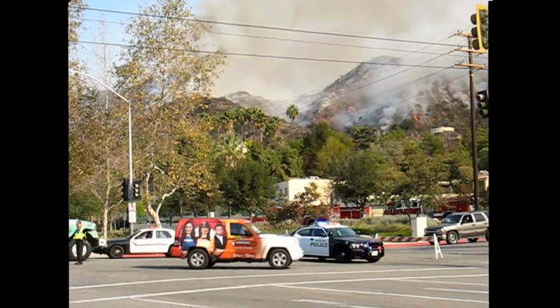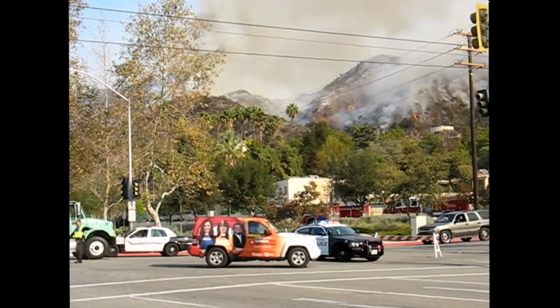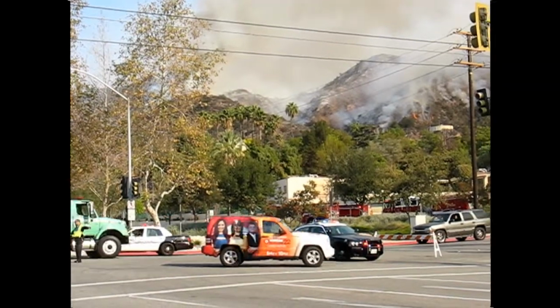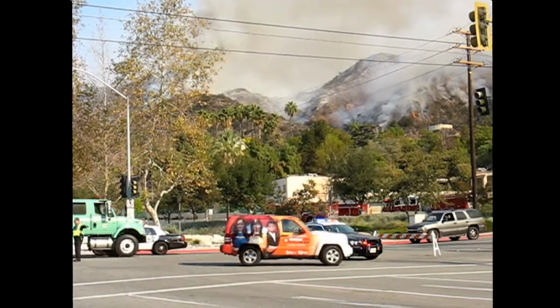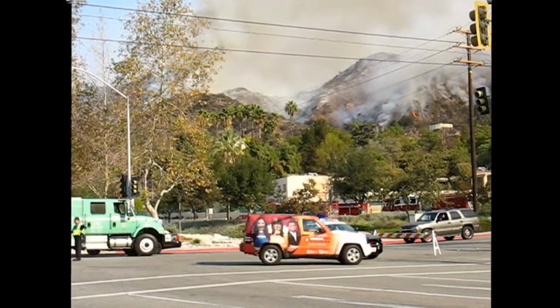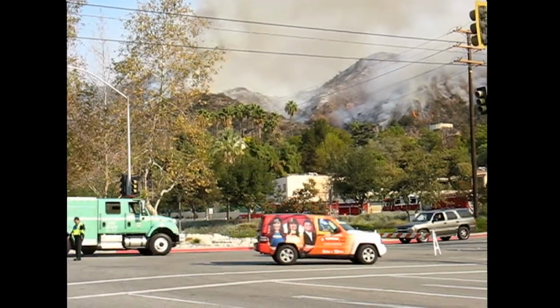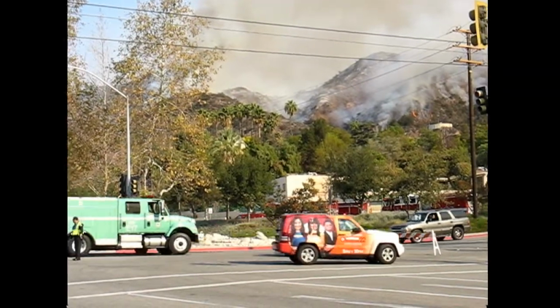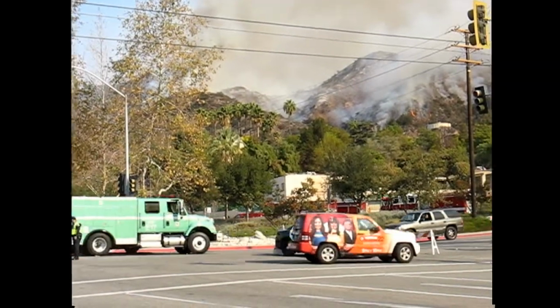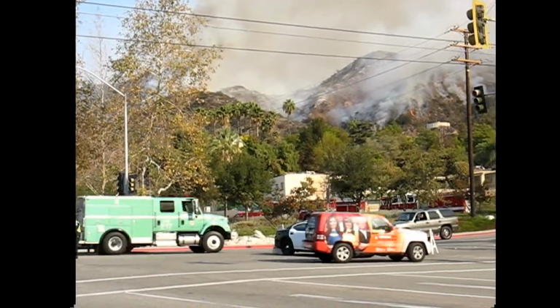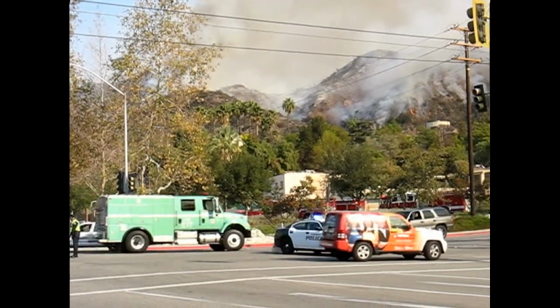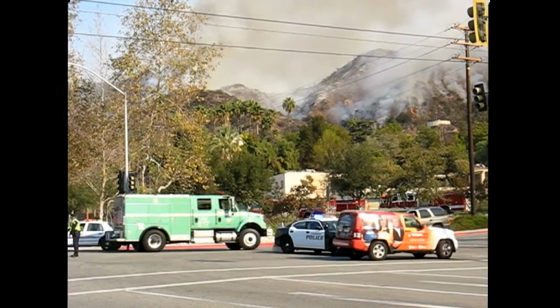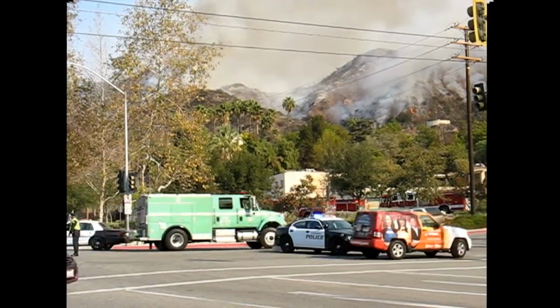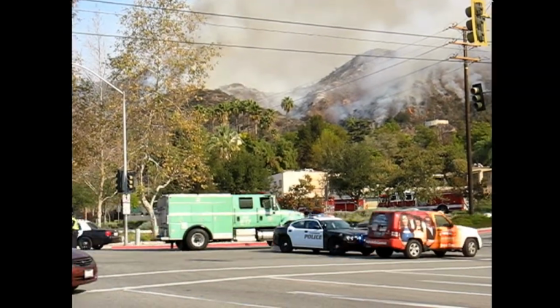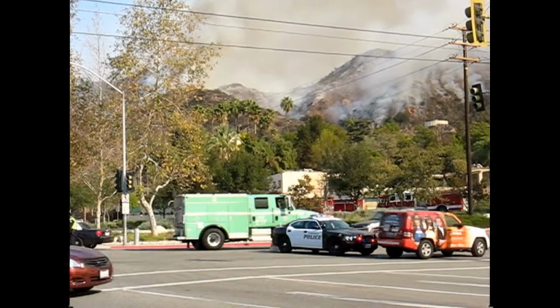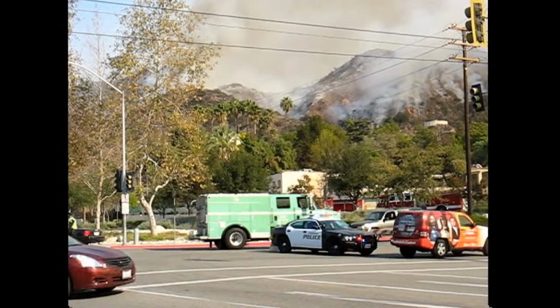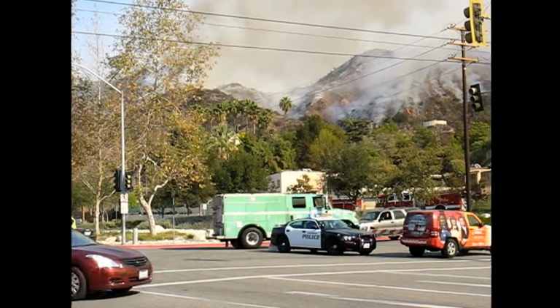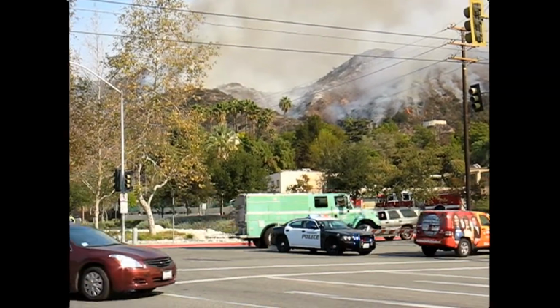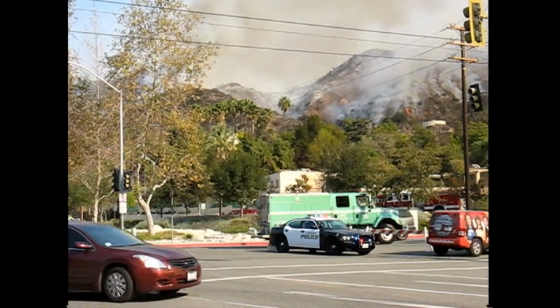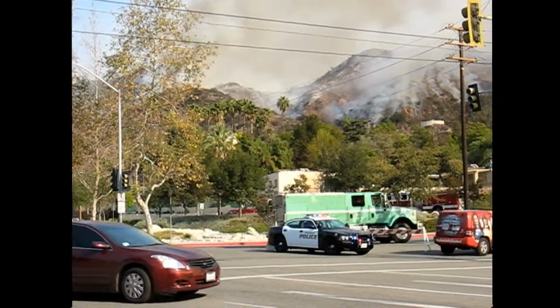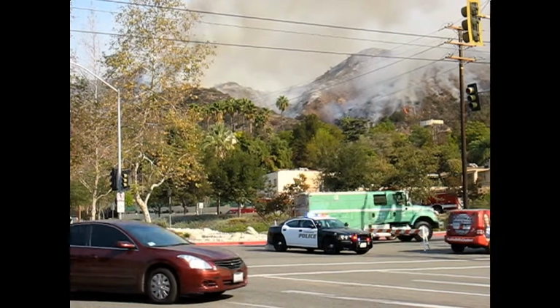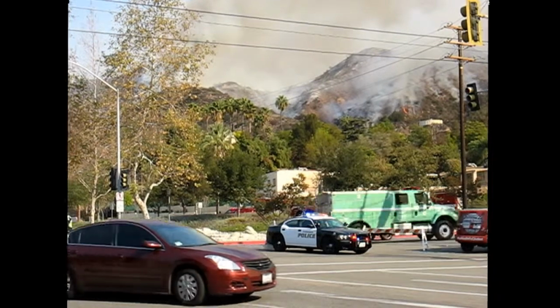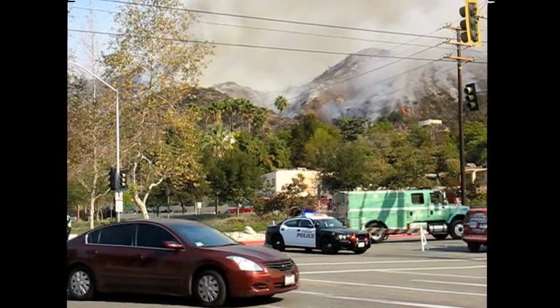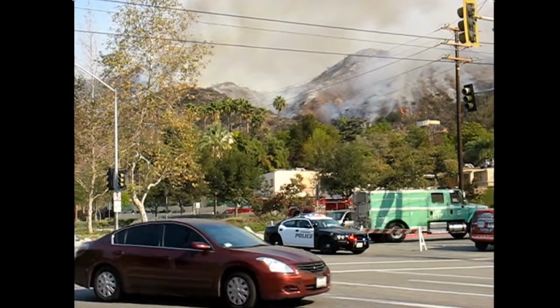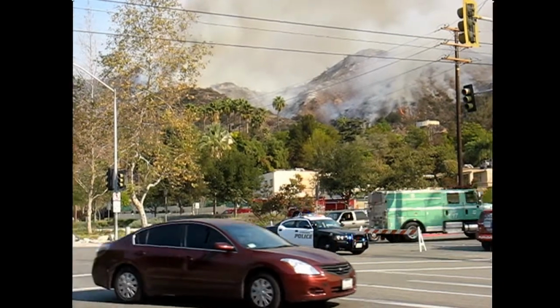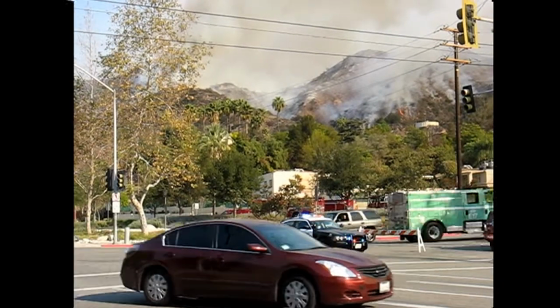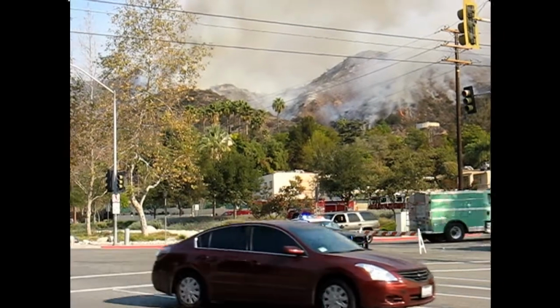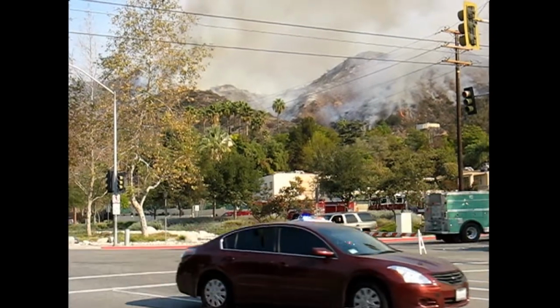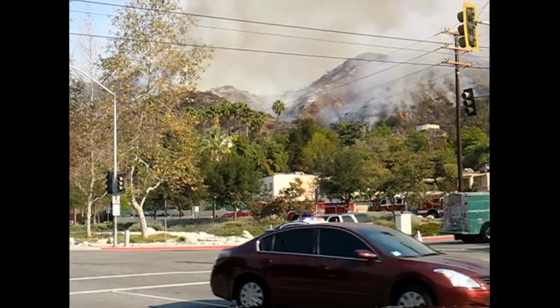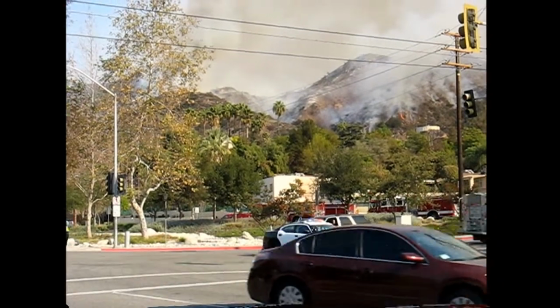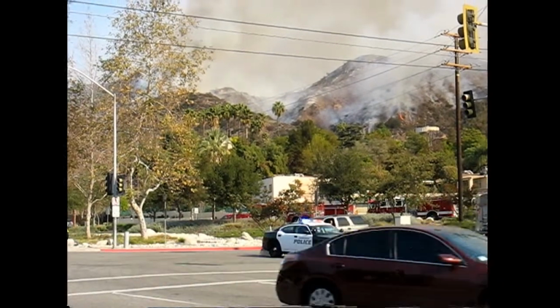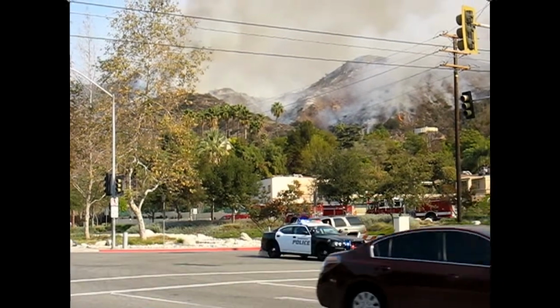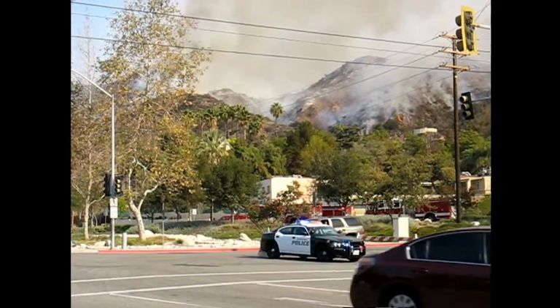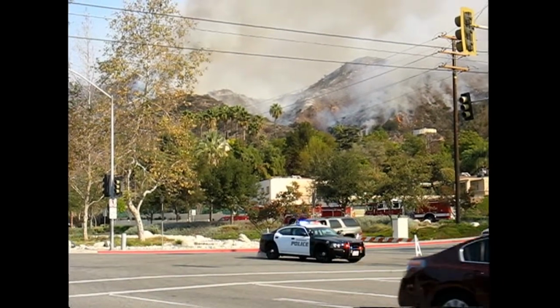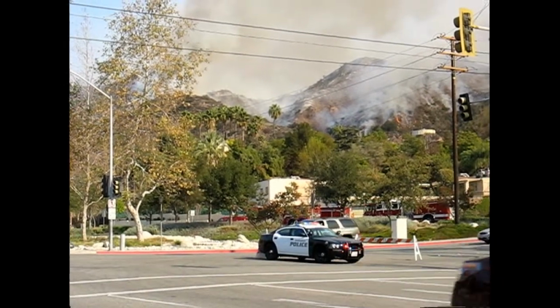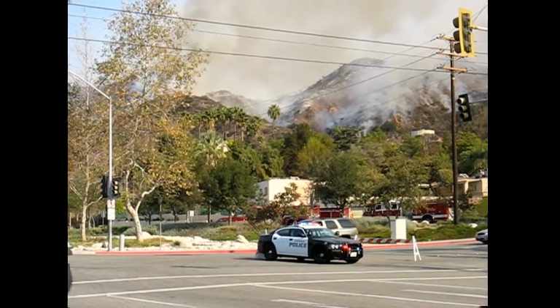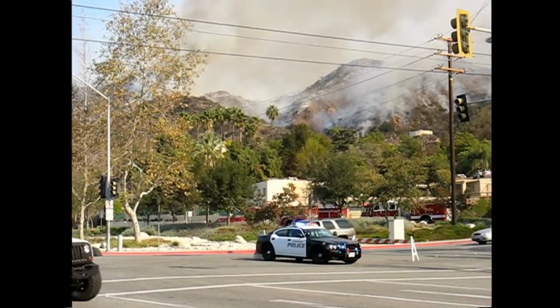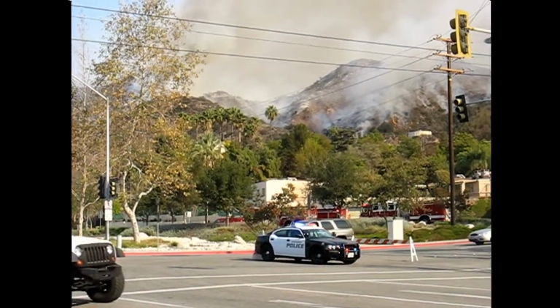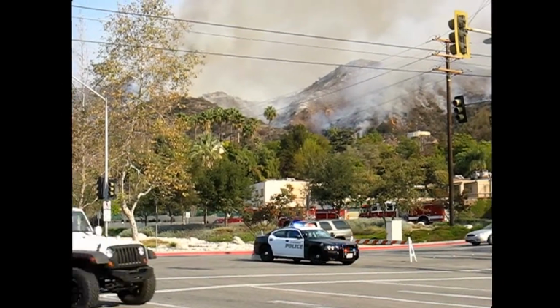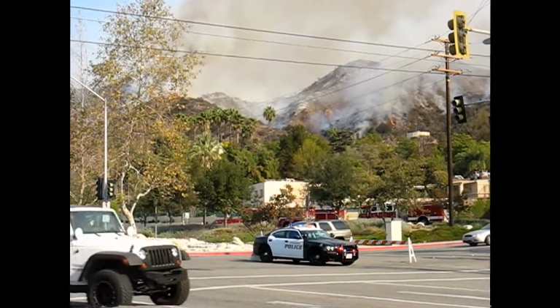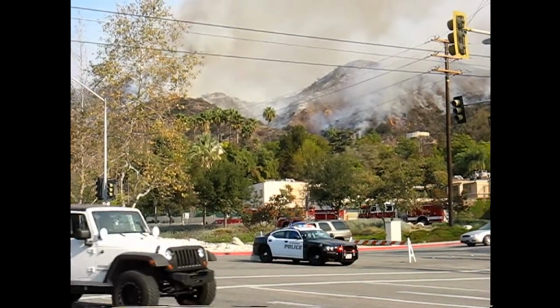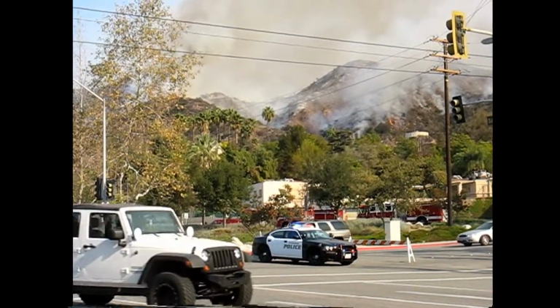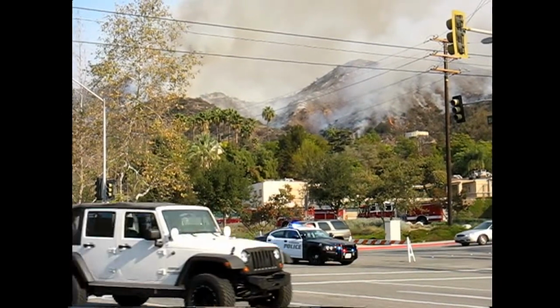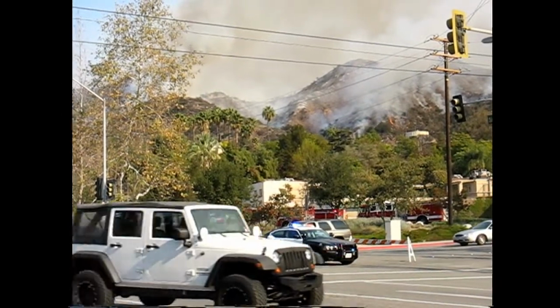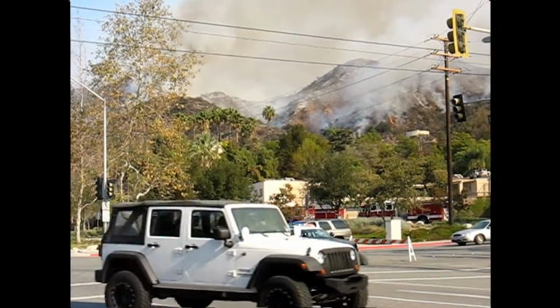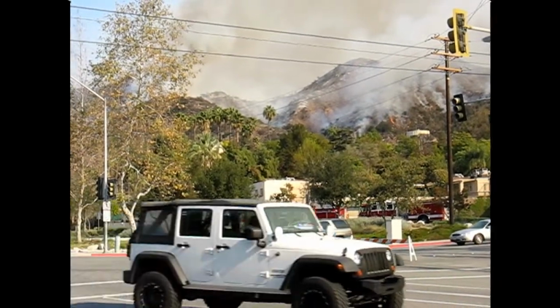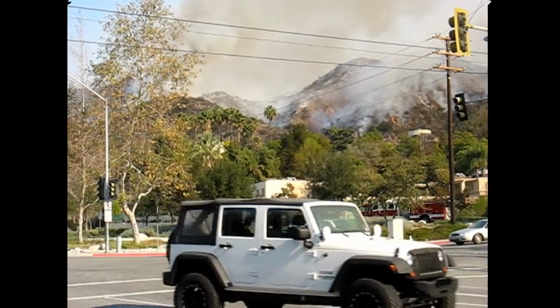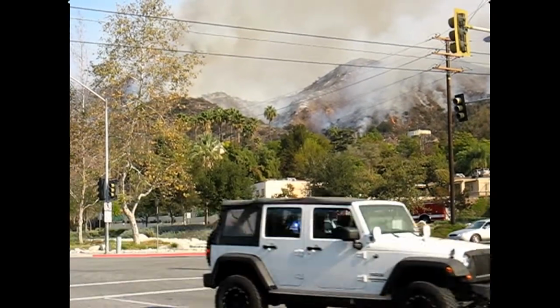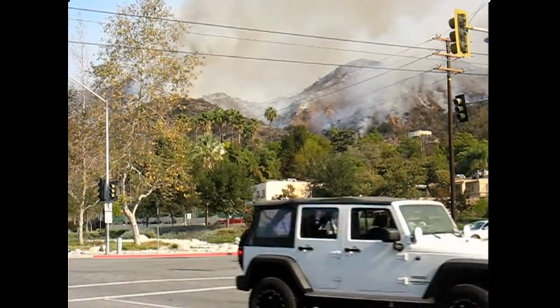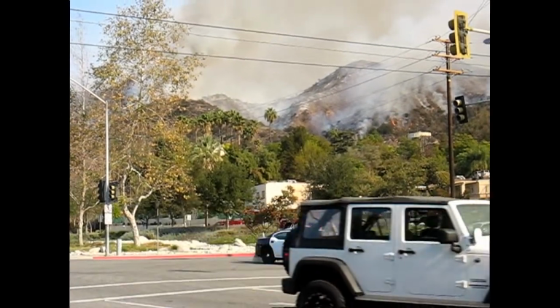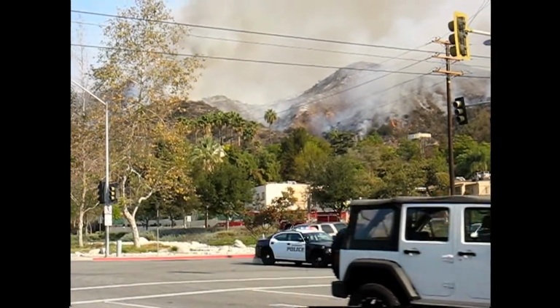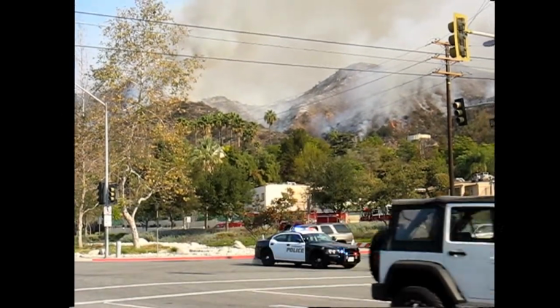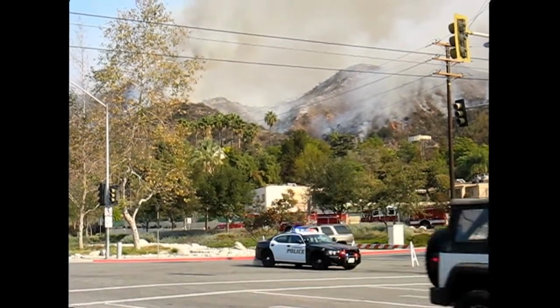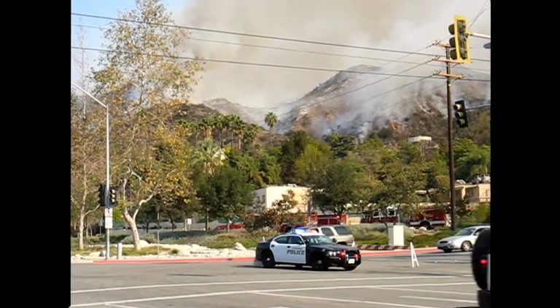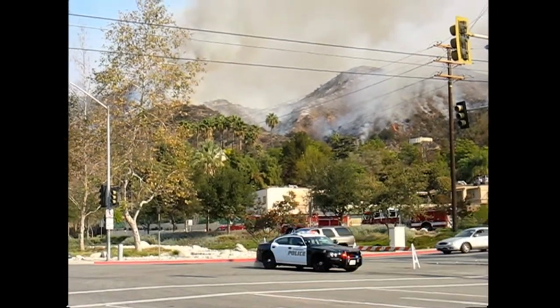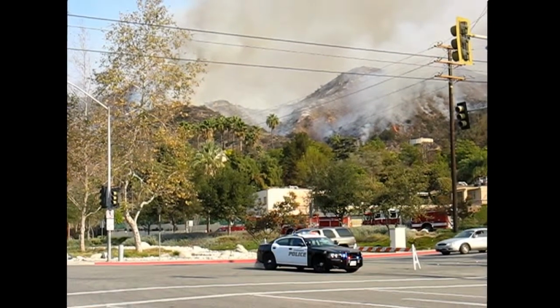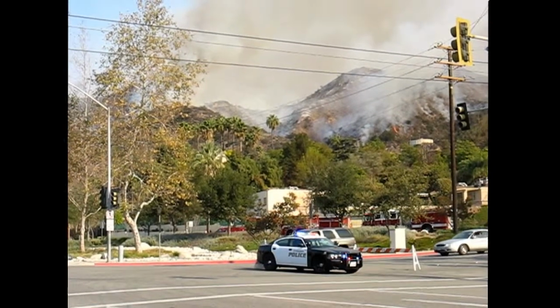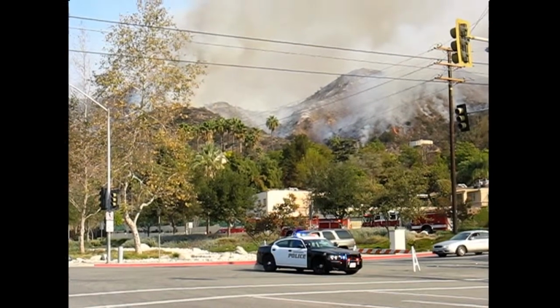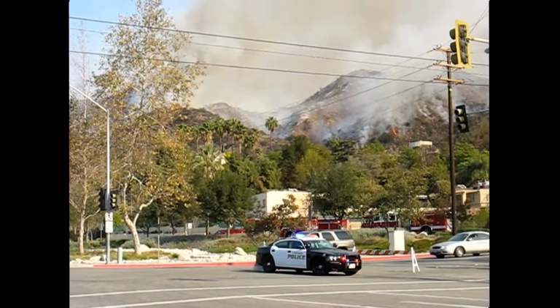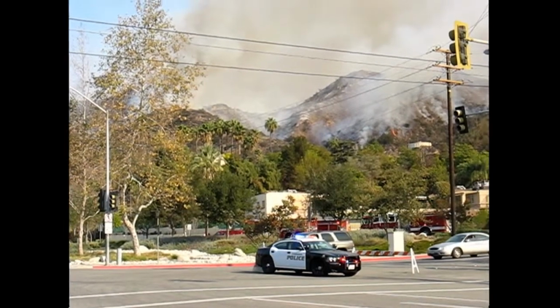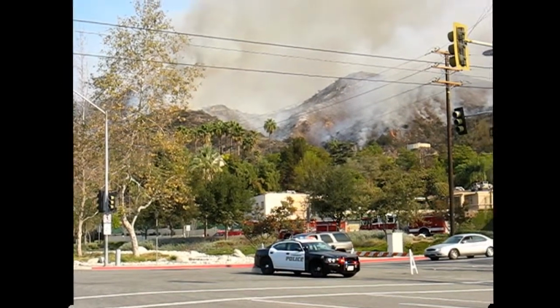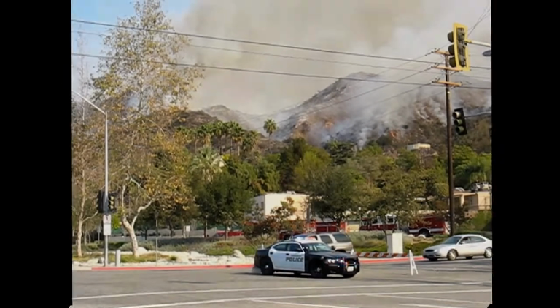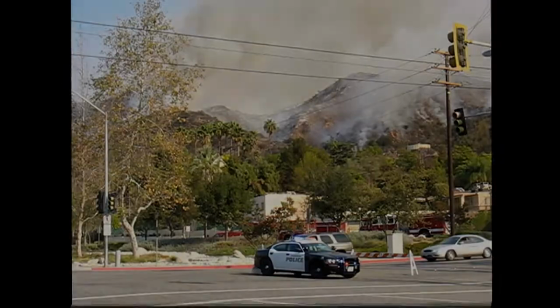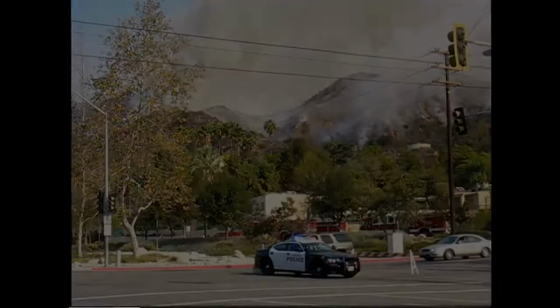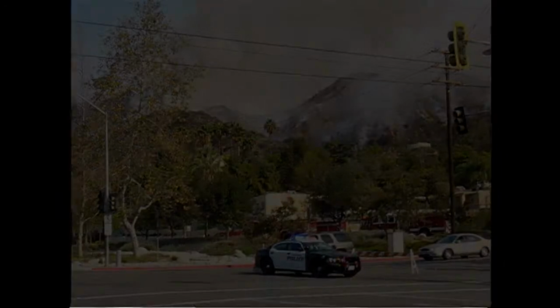Welcome to Southern California, folks. It's about a quarter to 11 — that cop going by is going the wrong way up a one-way street.